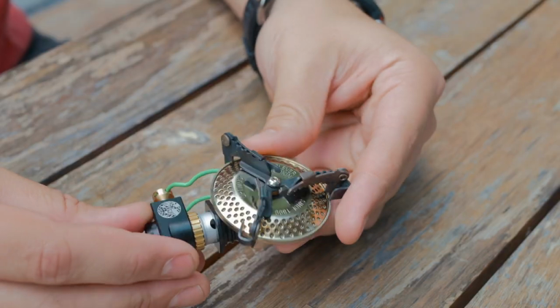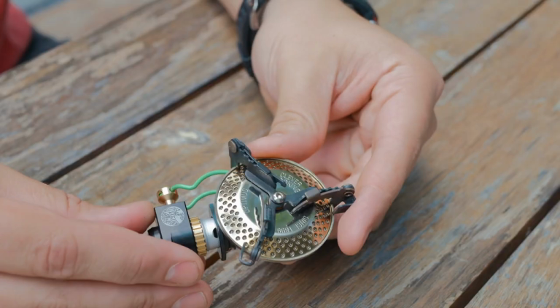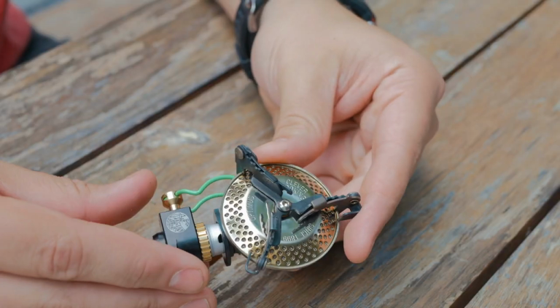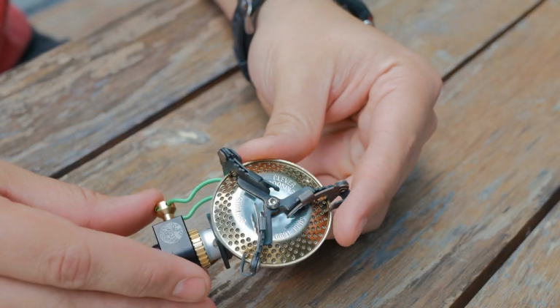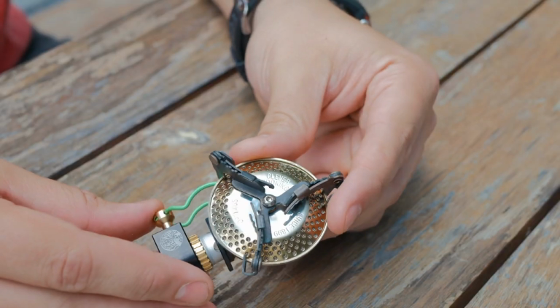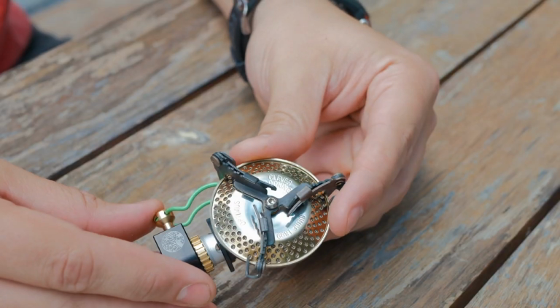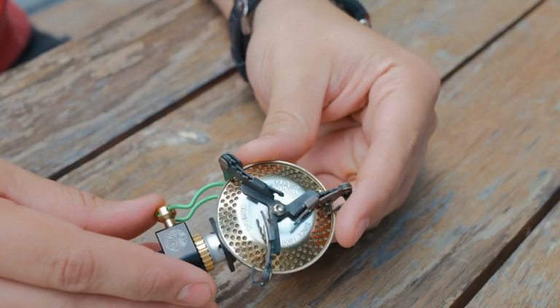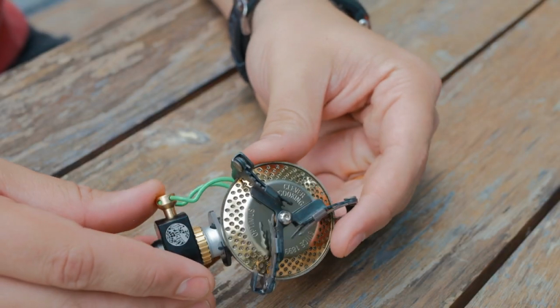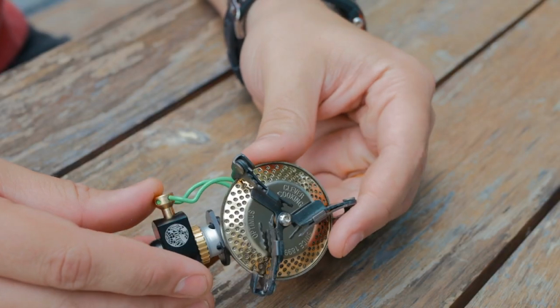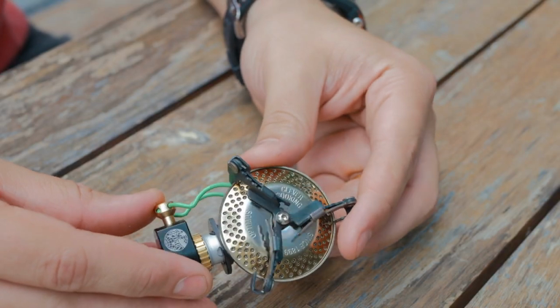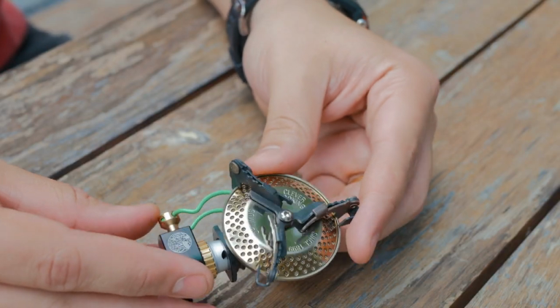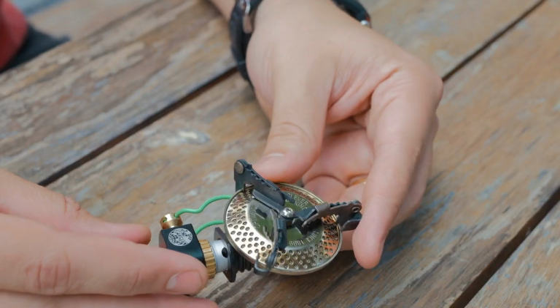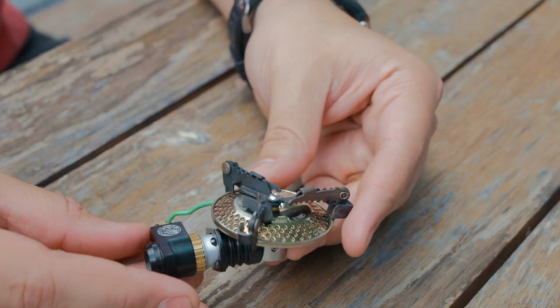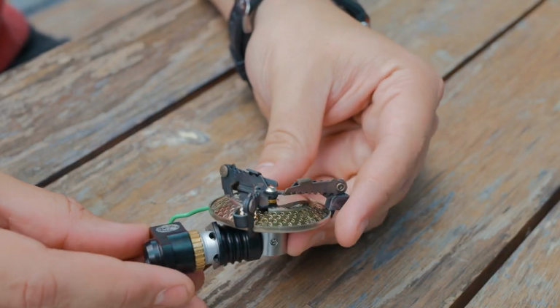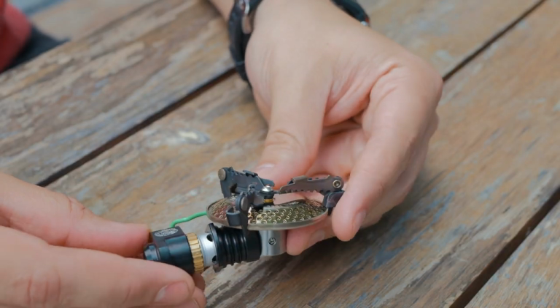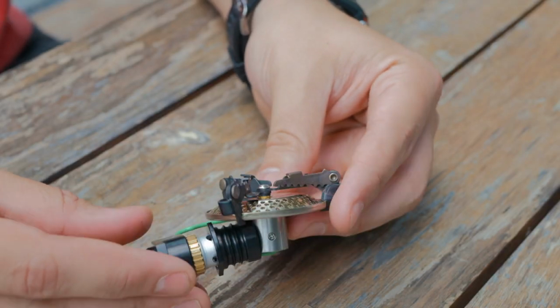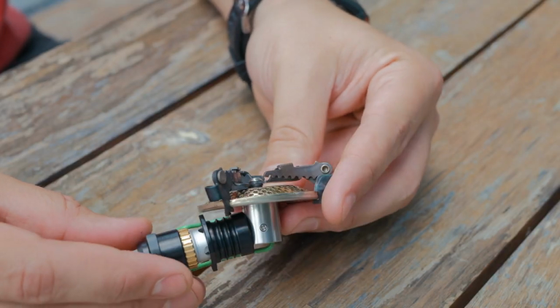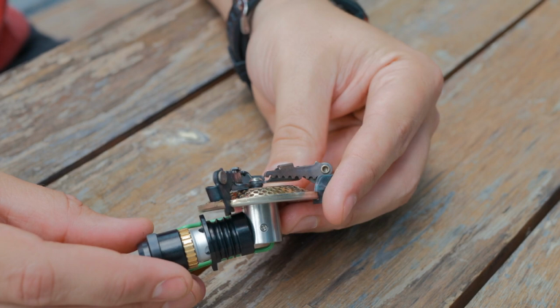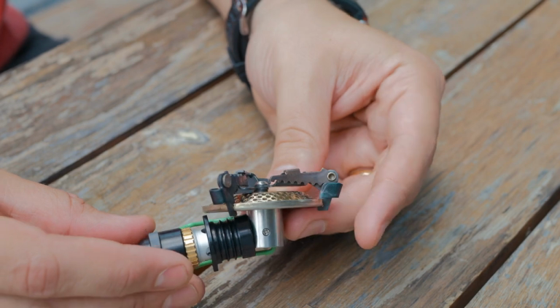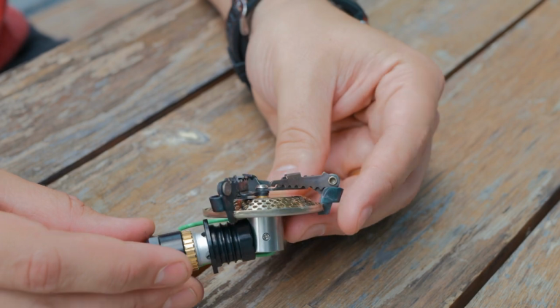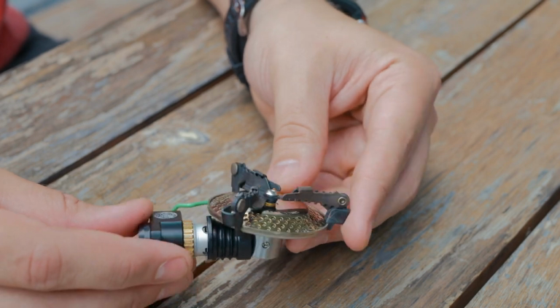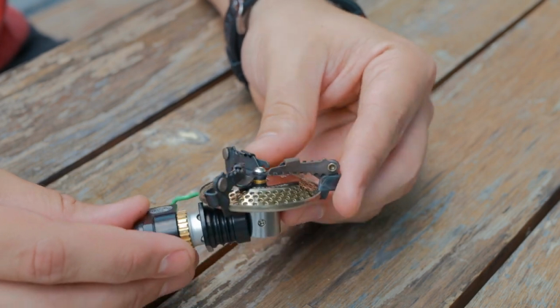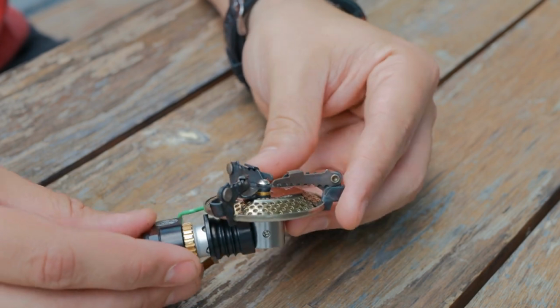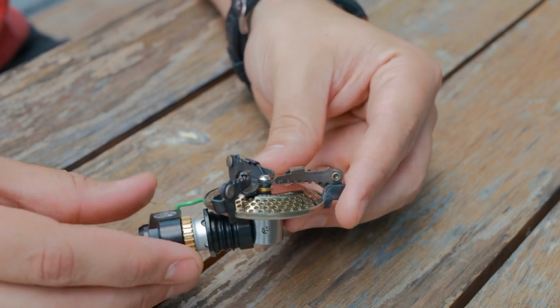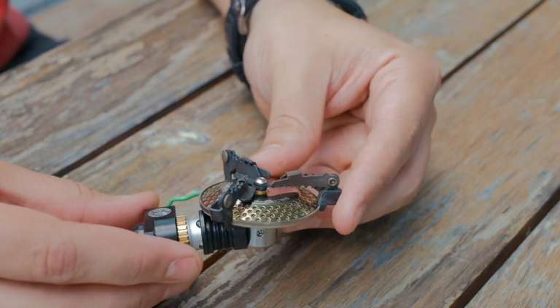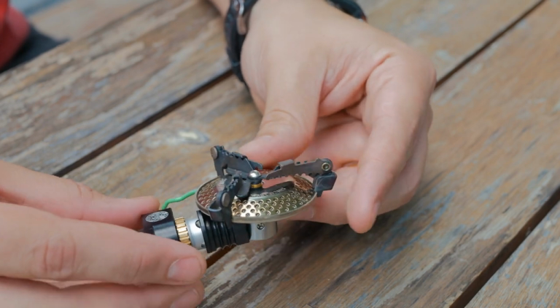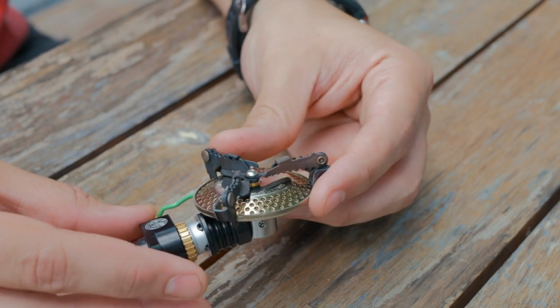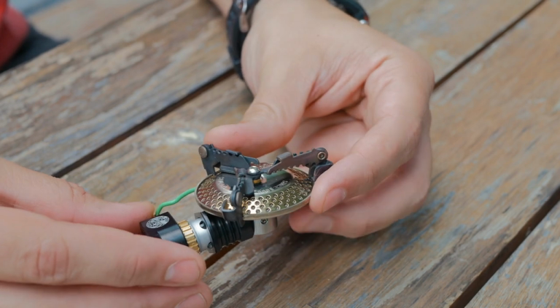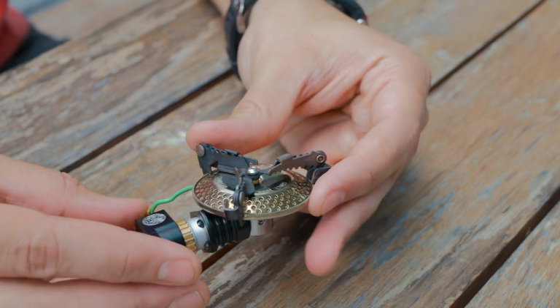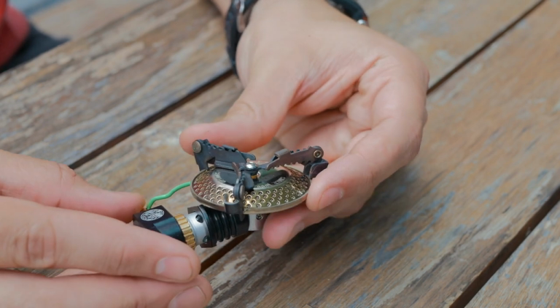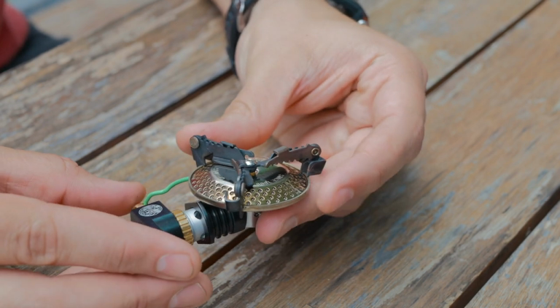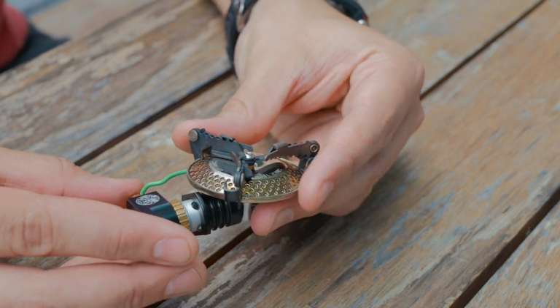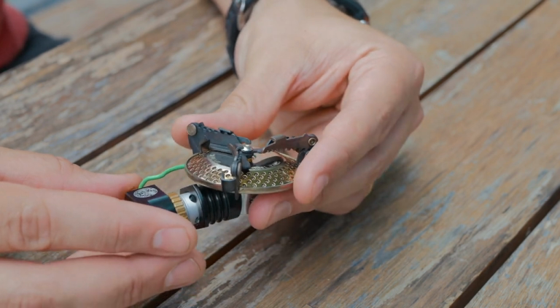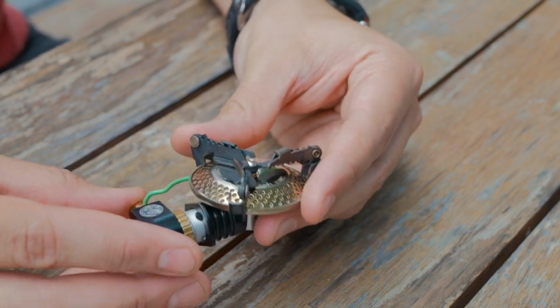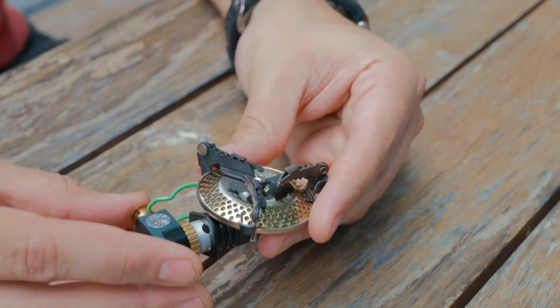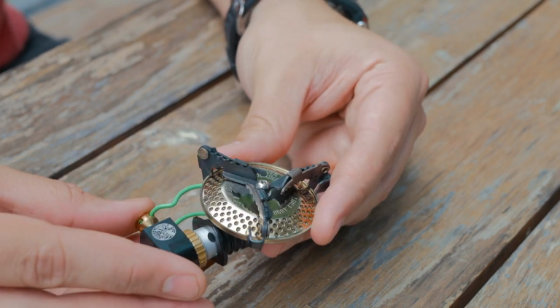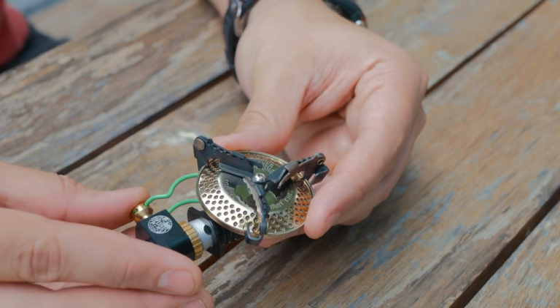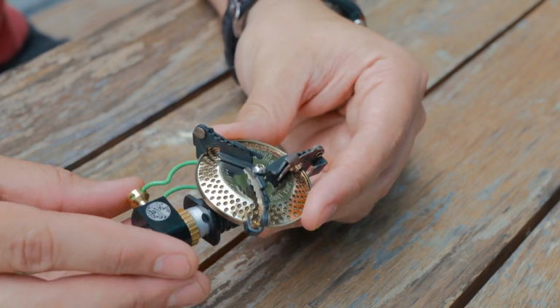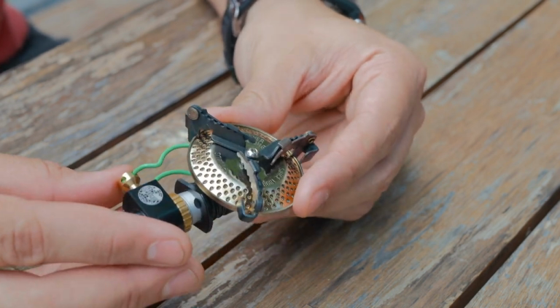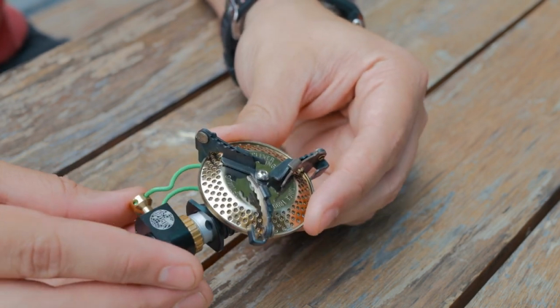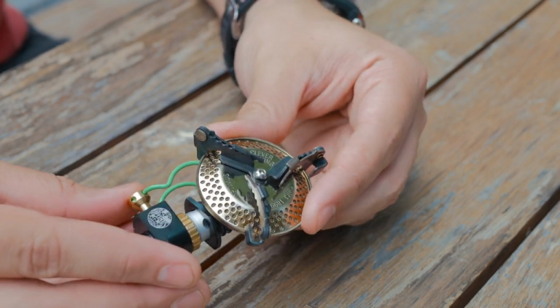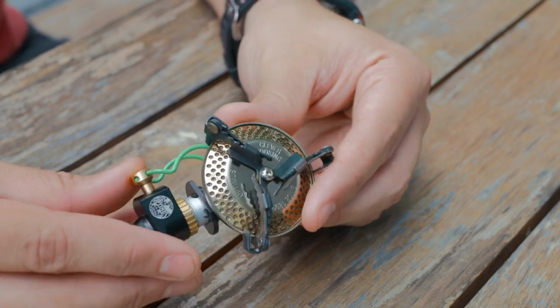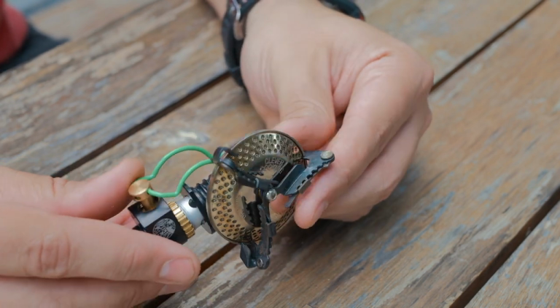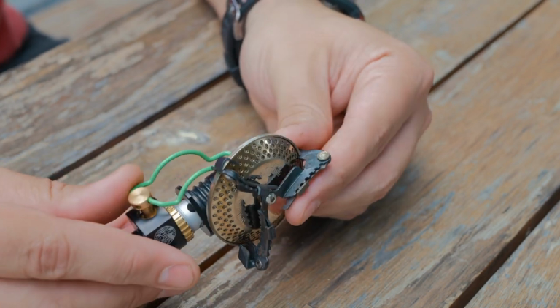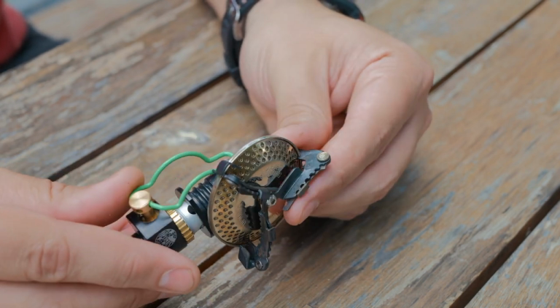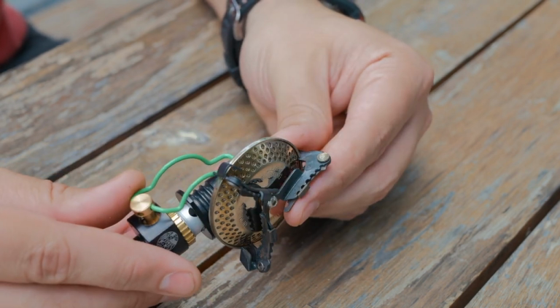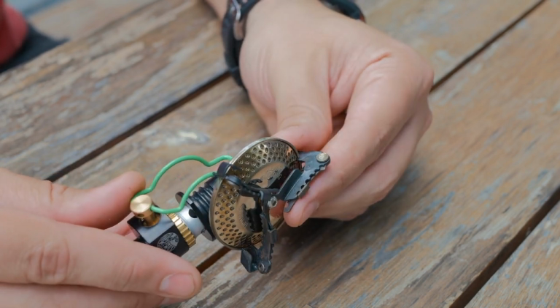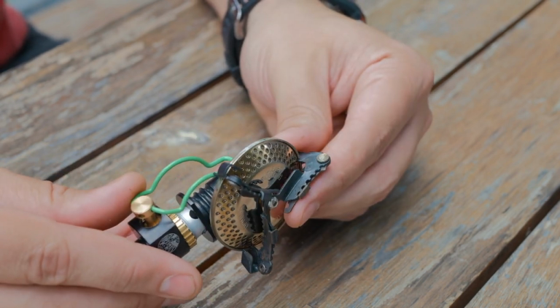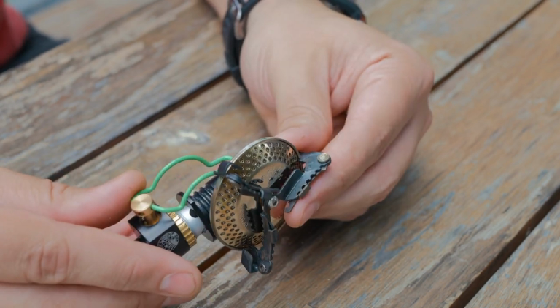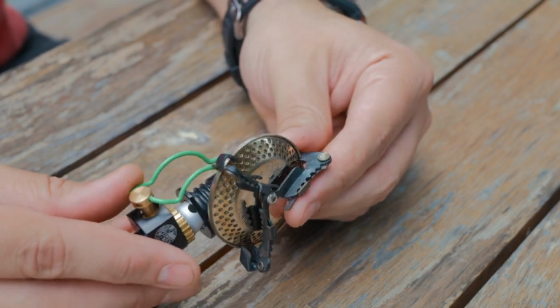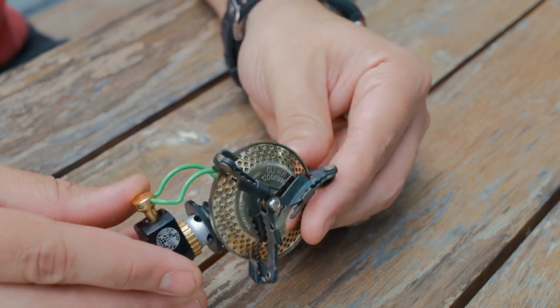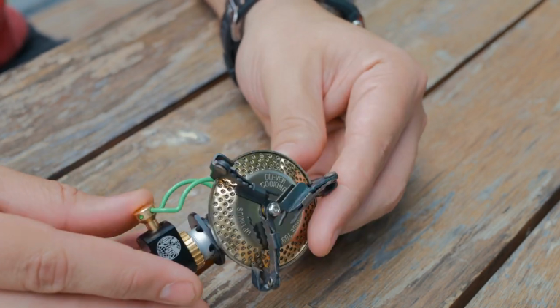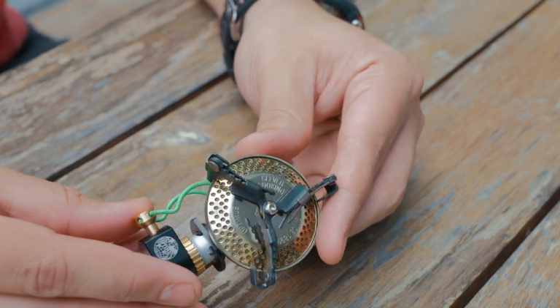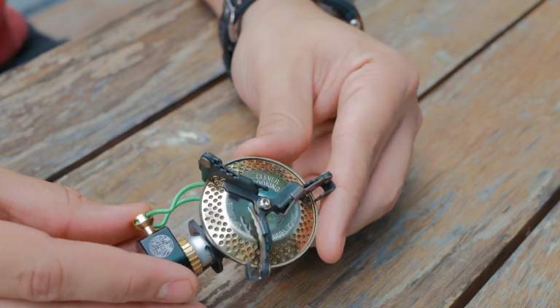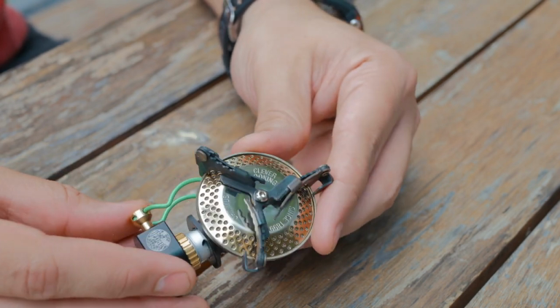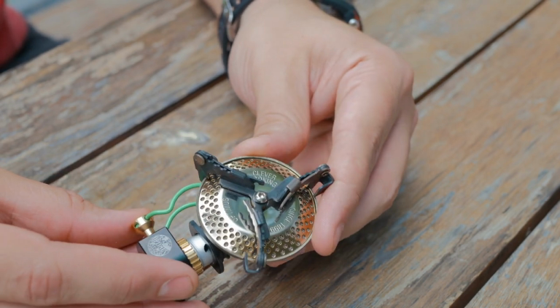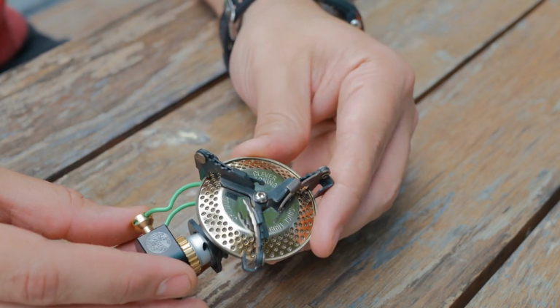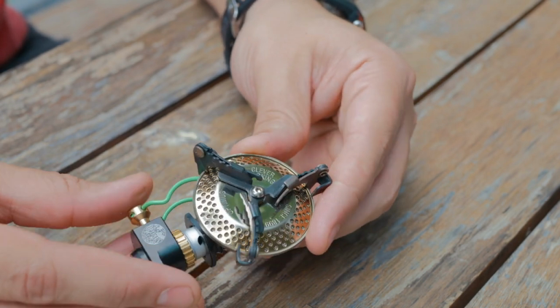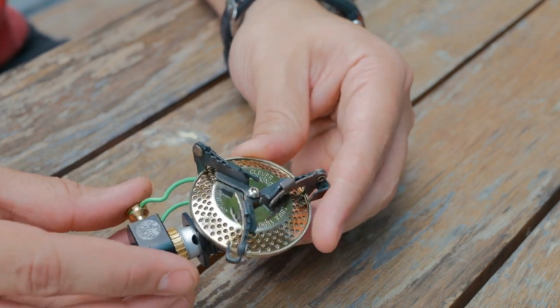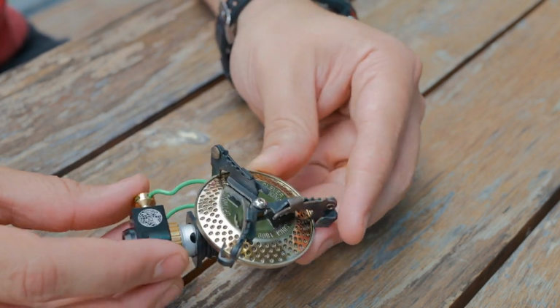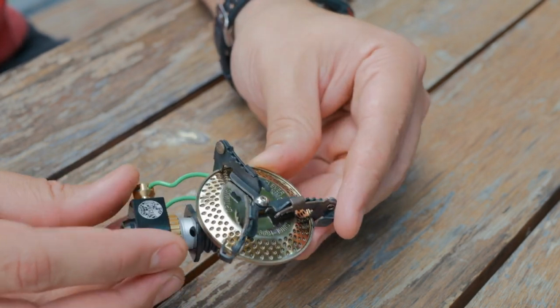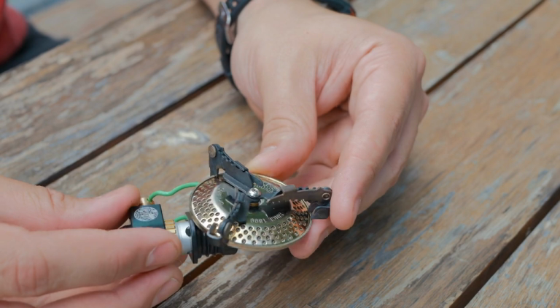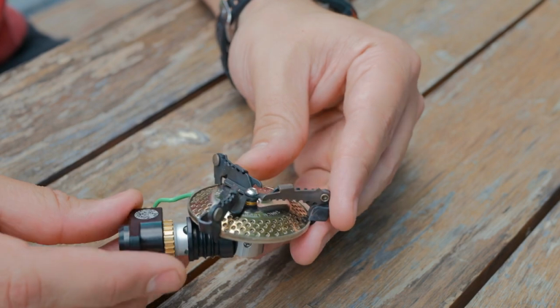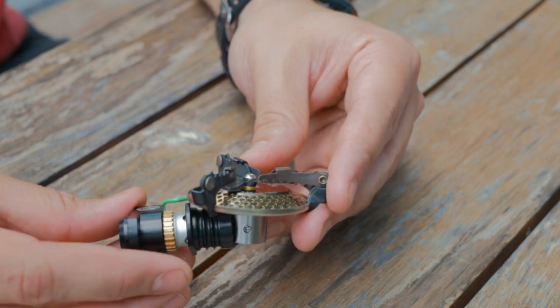The dimensions are 3.3 by 2.2 by 1.3 inches, and the output is 10,200 BTUs.